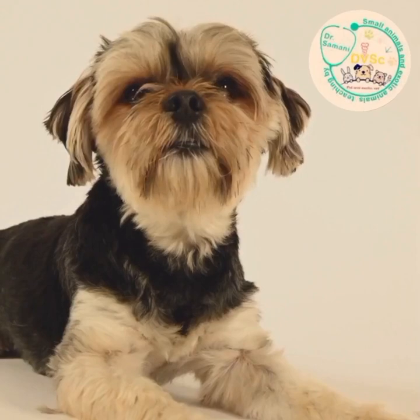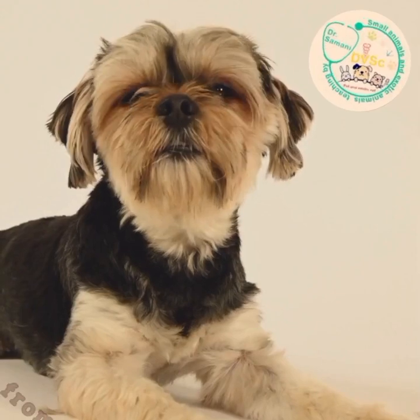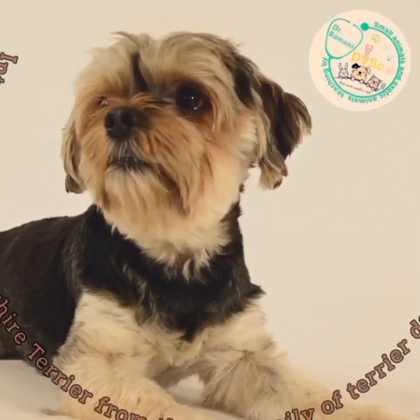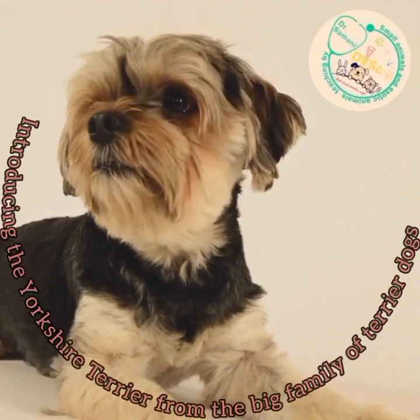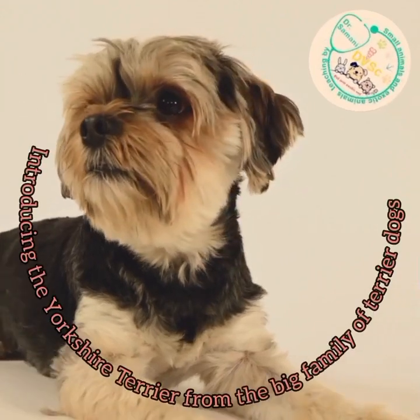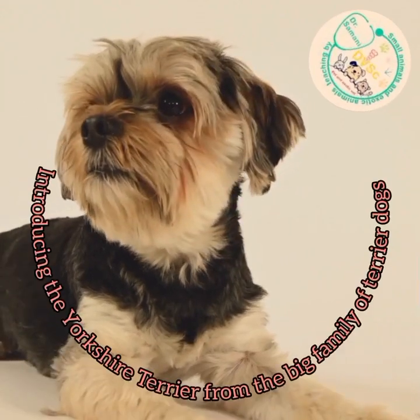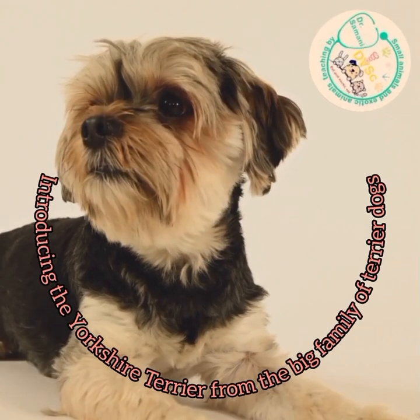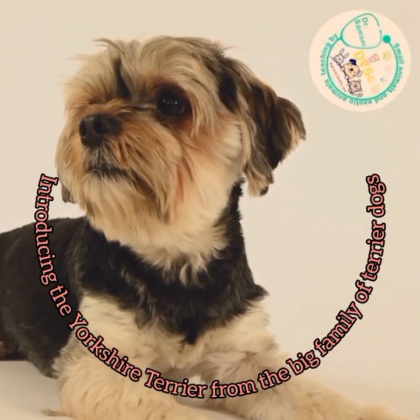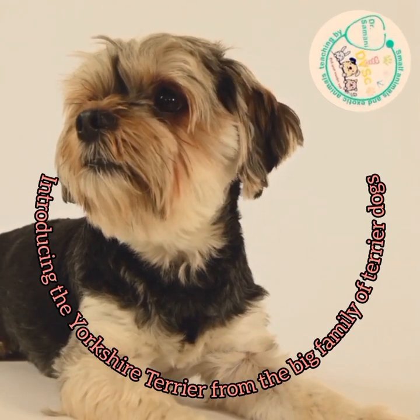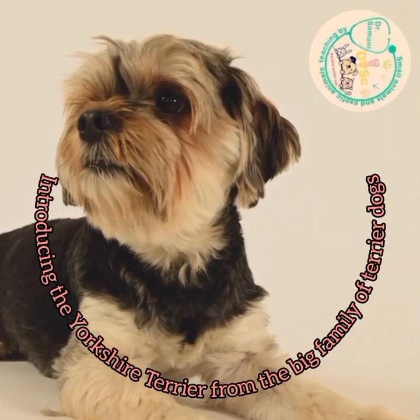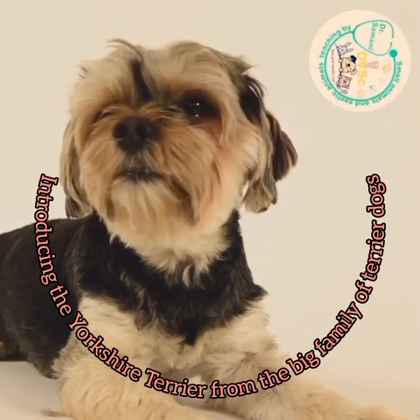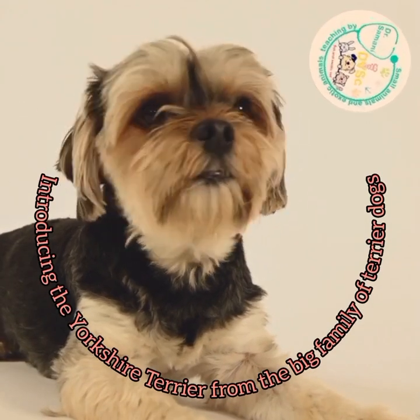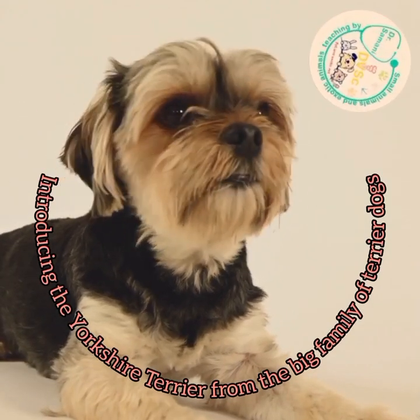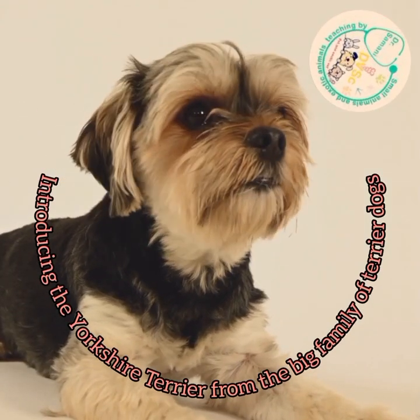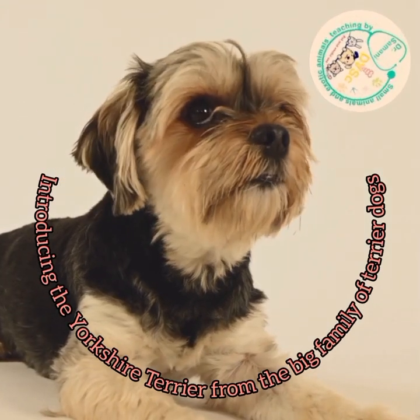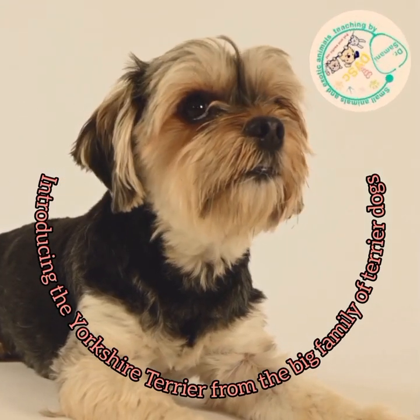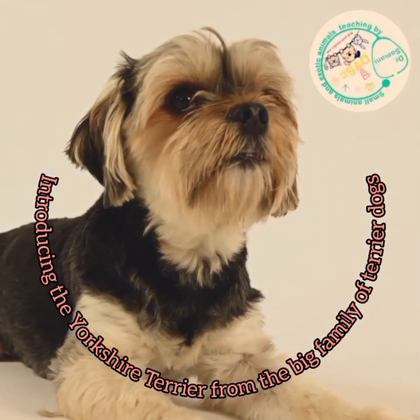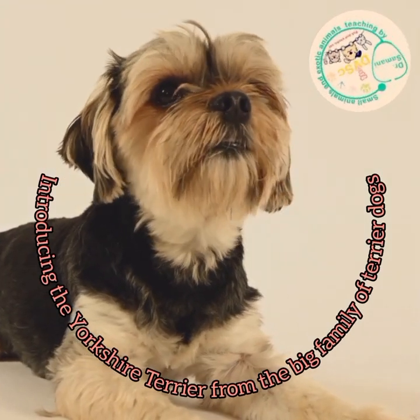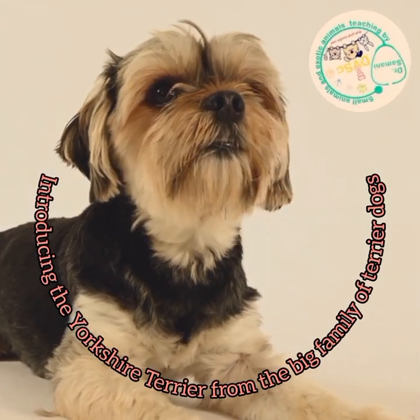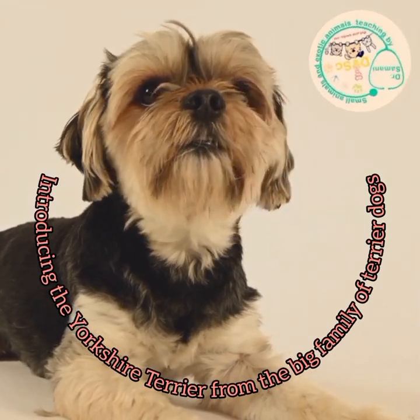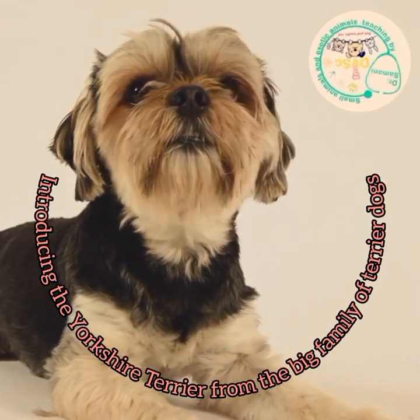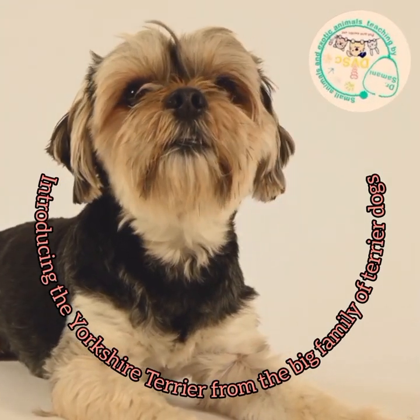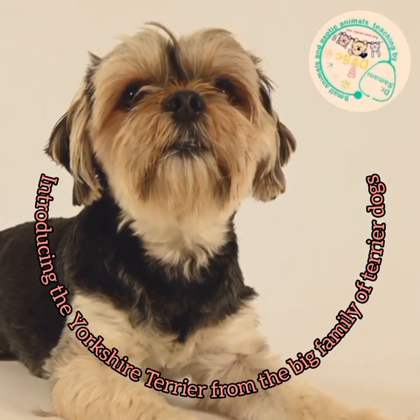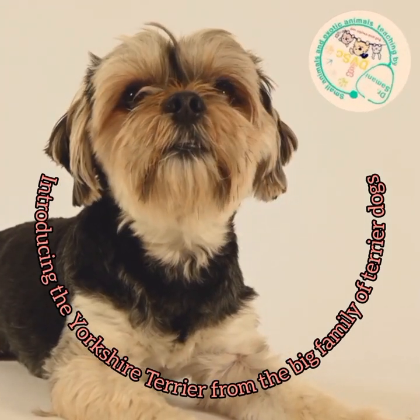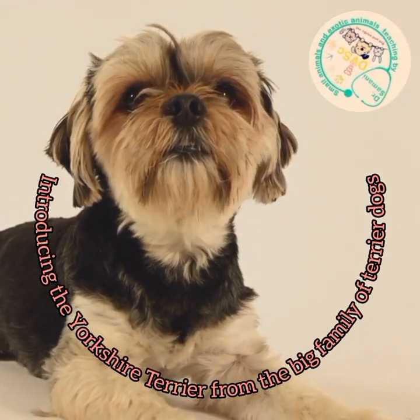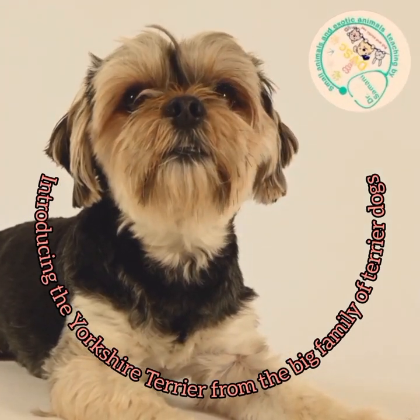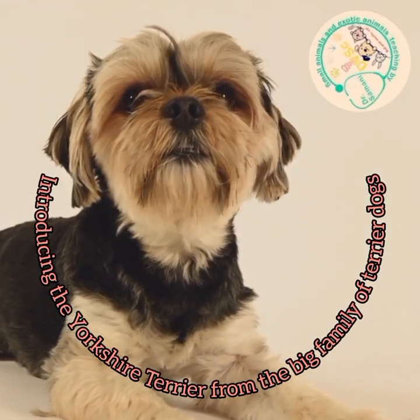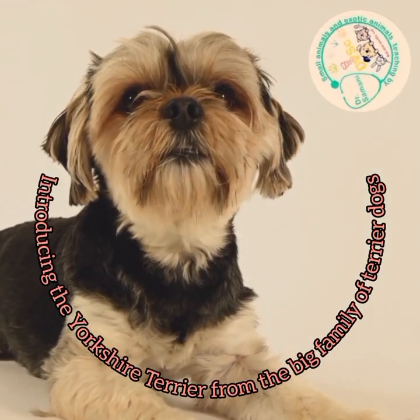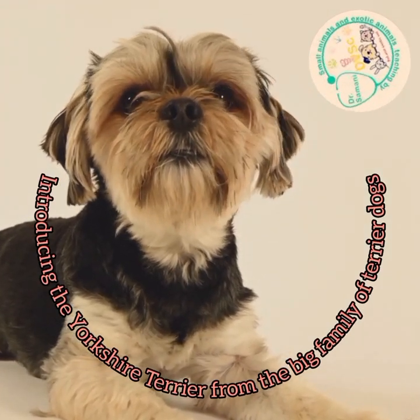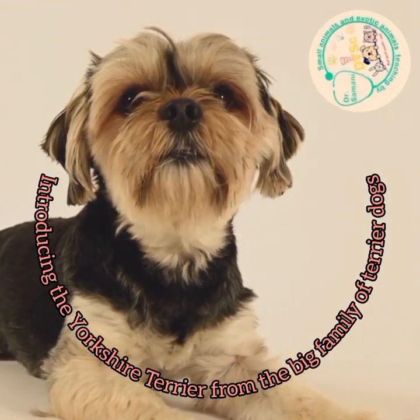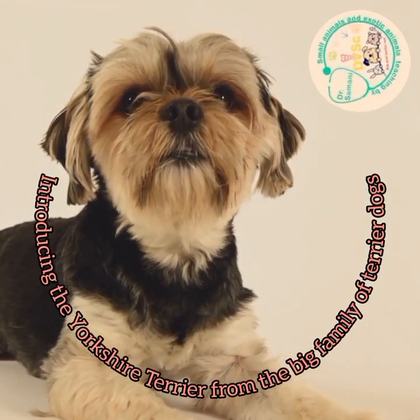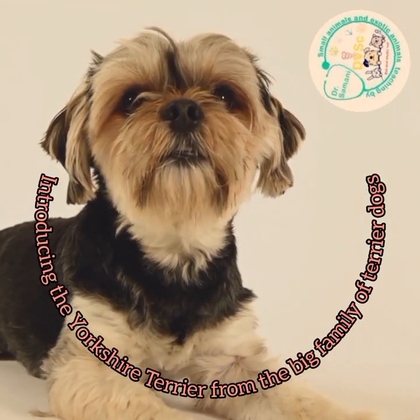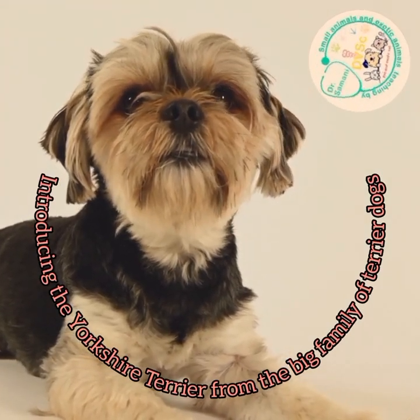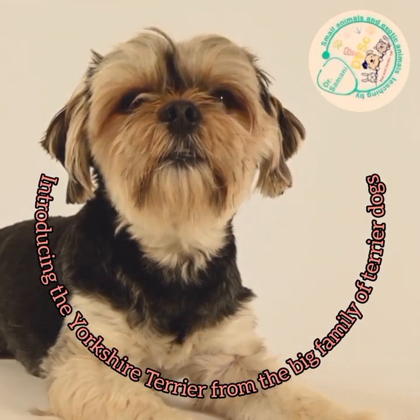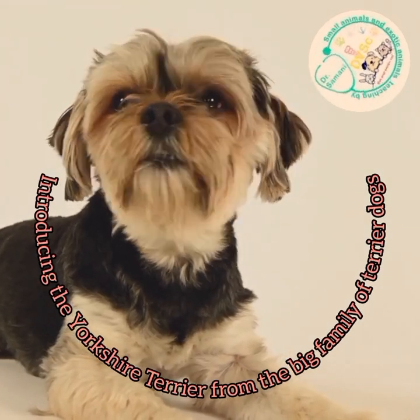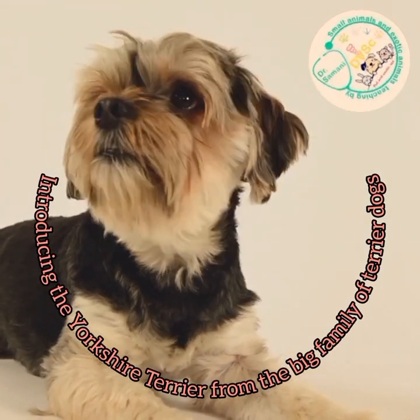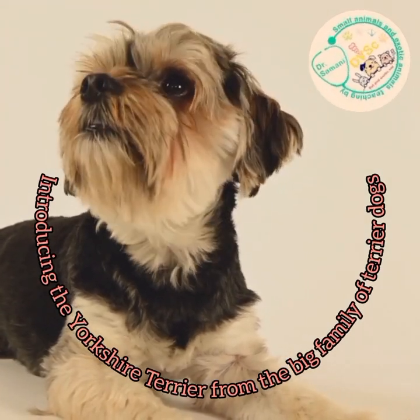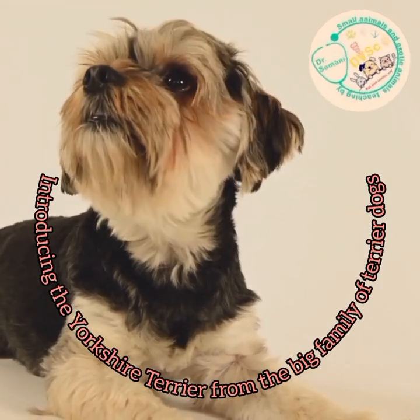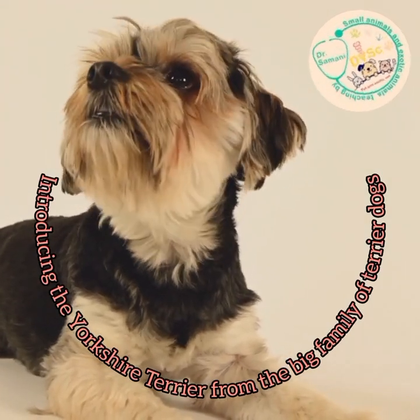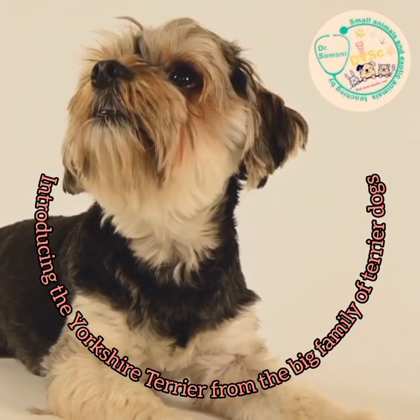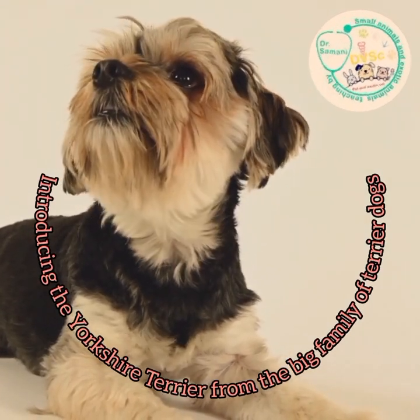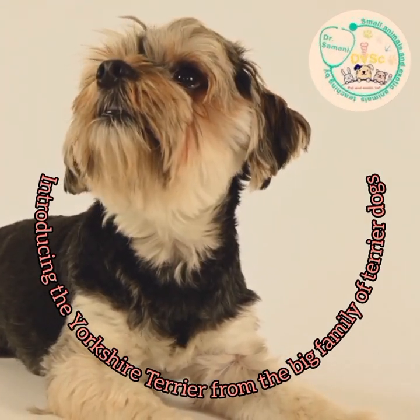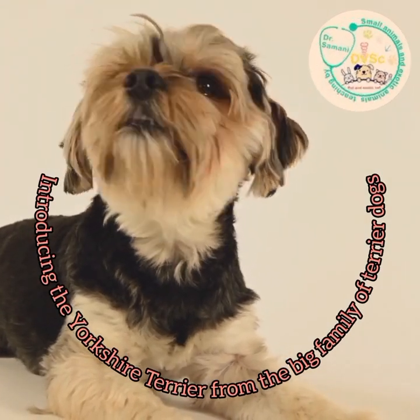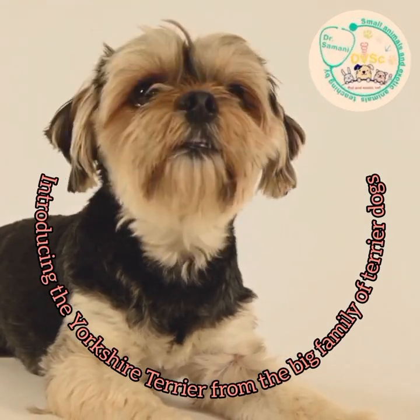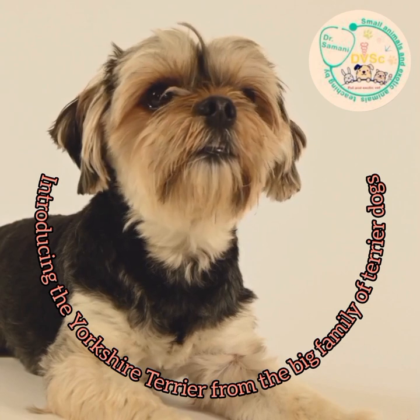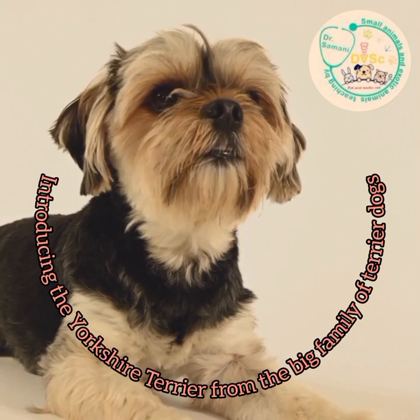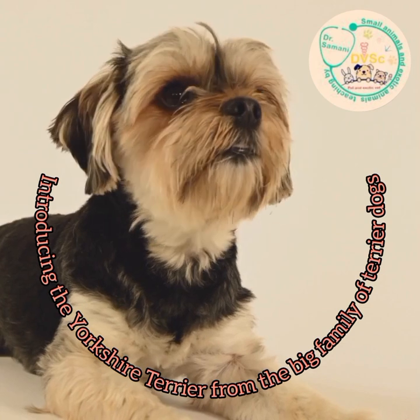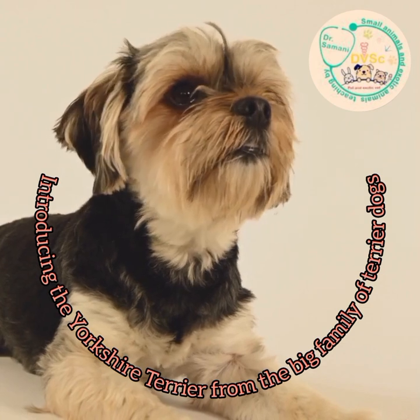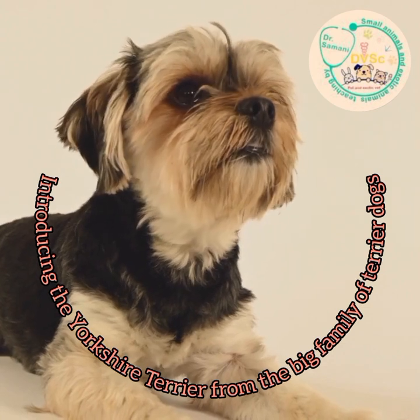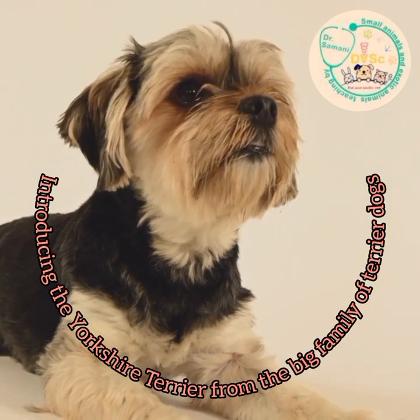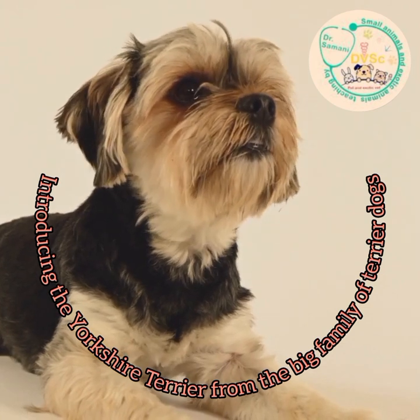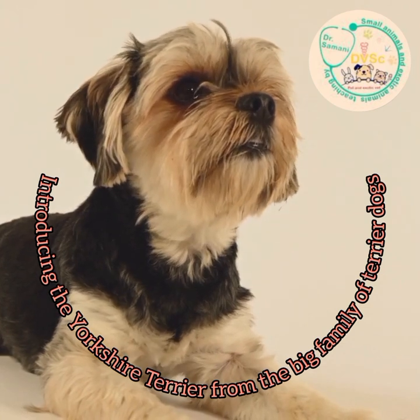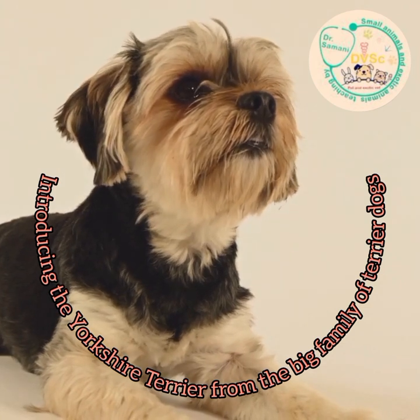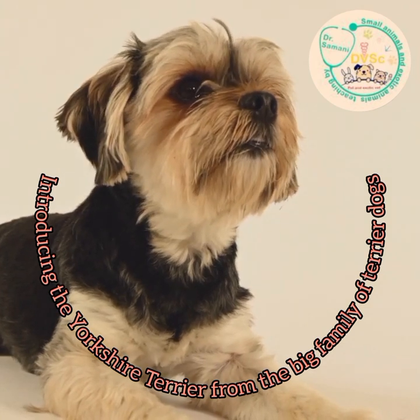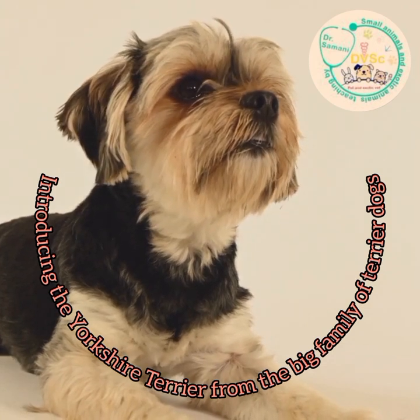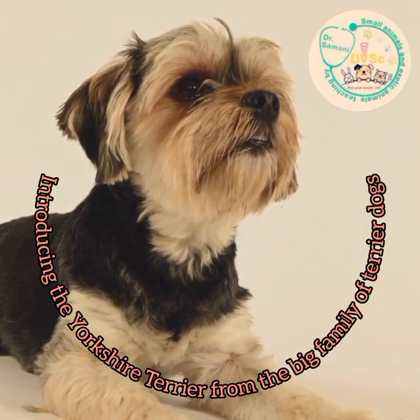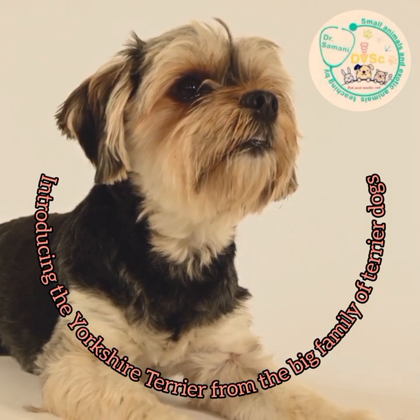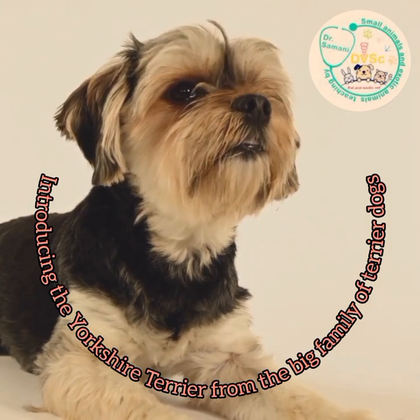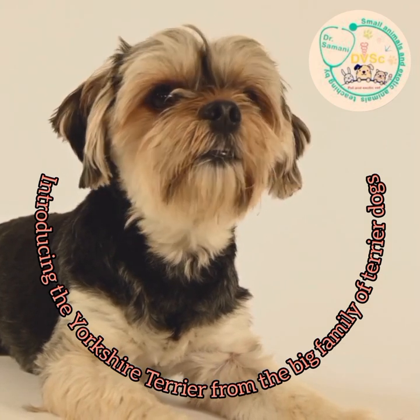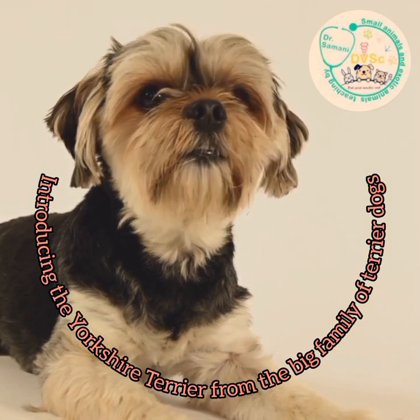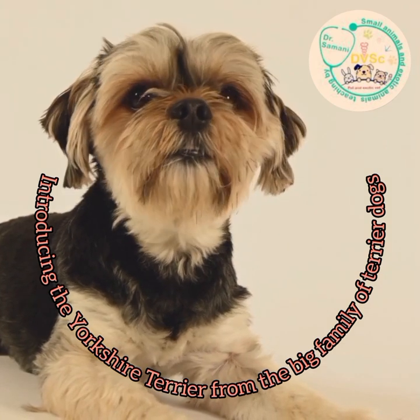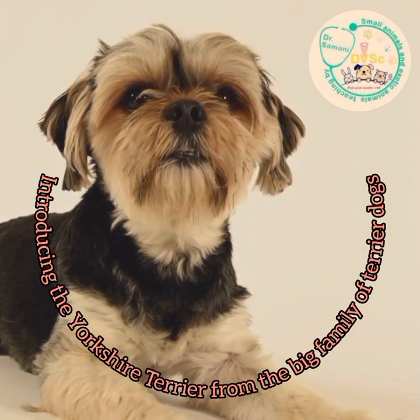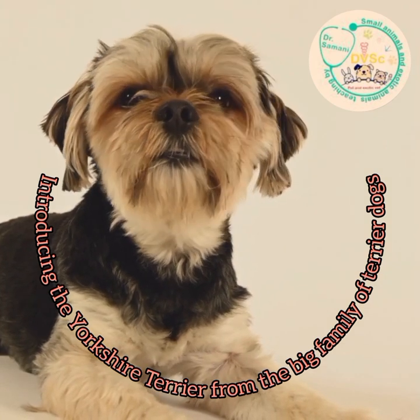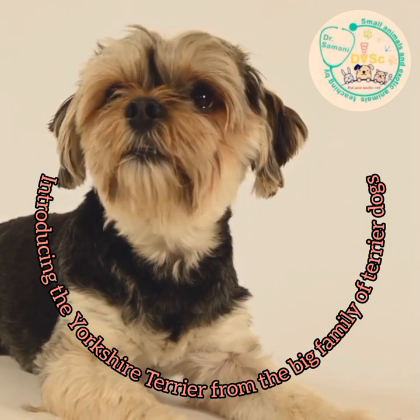Hello, today we are talking about the popular breed of Yorkshire Terrier, which is one of the smallest breeds of the large terrier family.